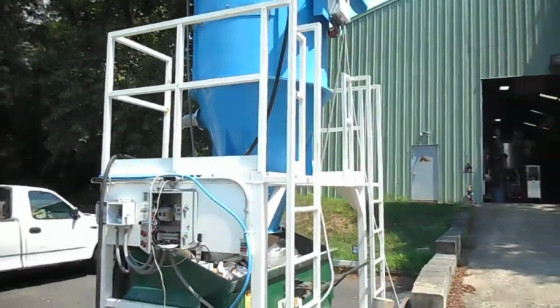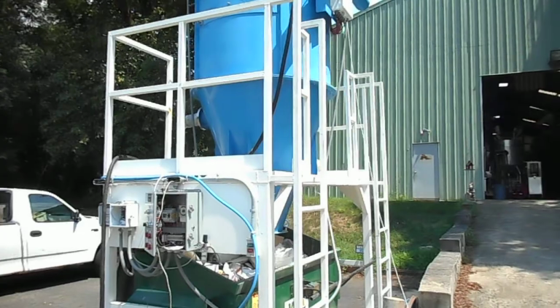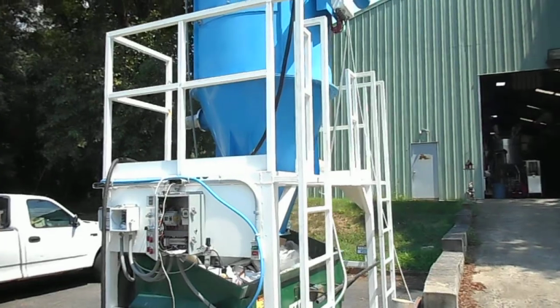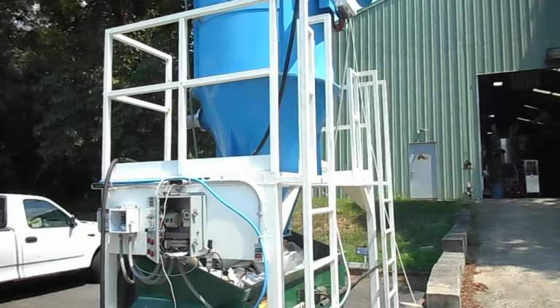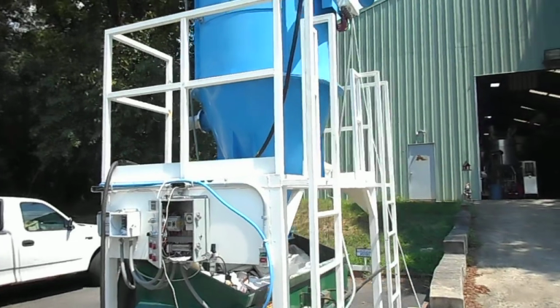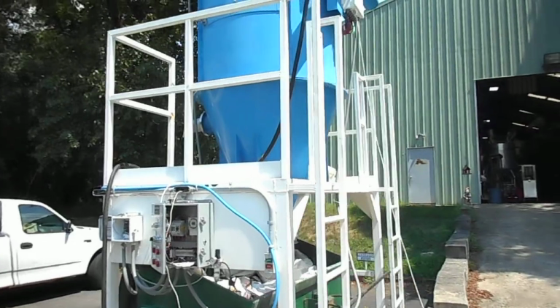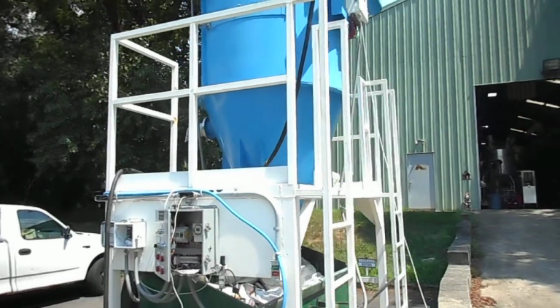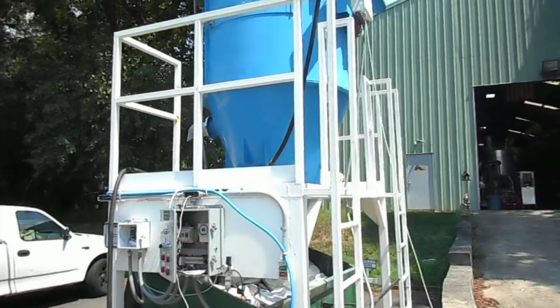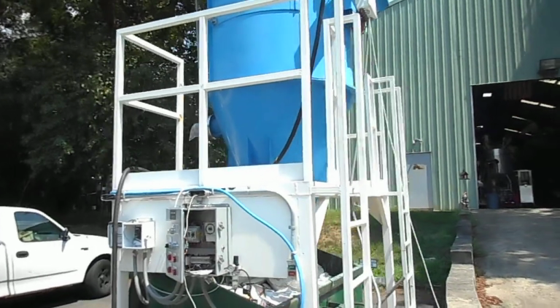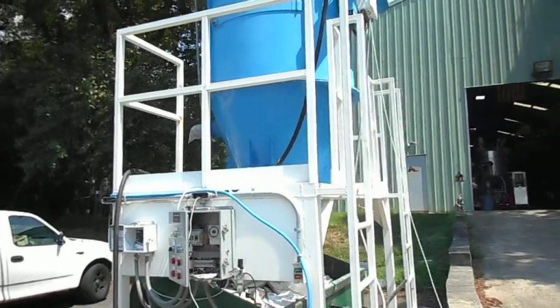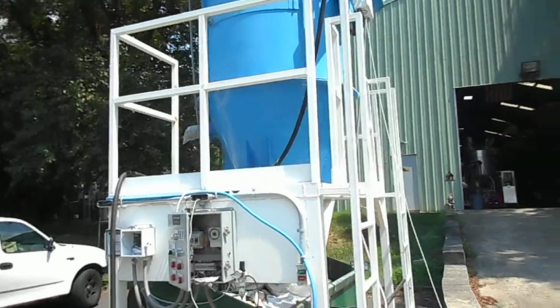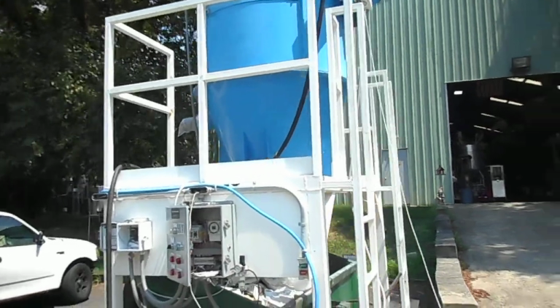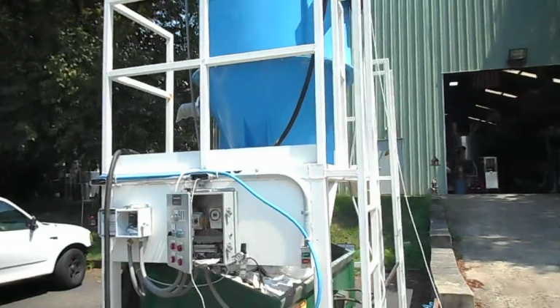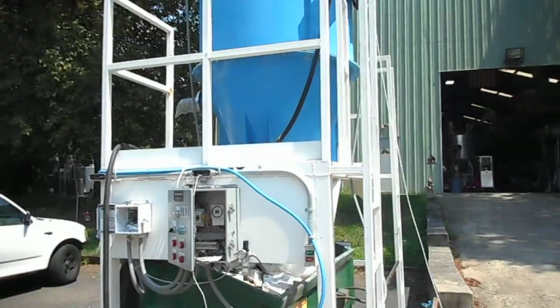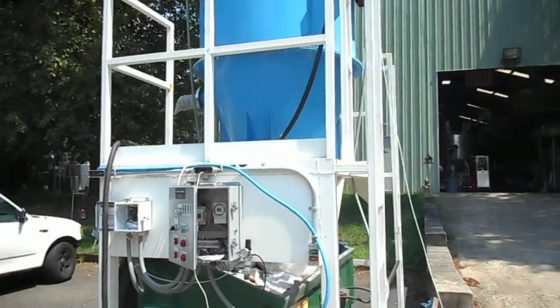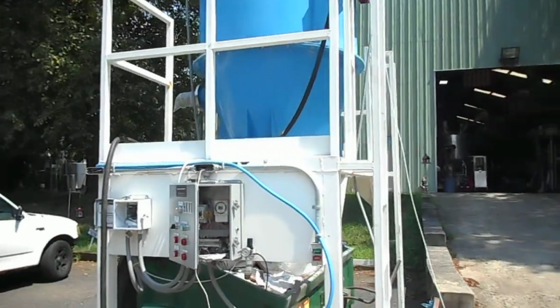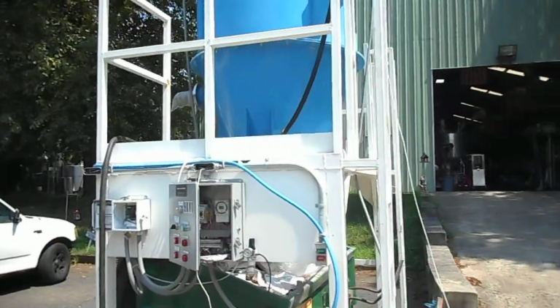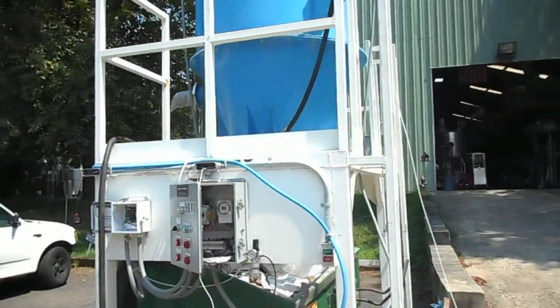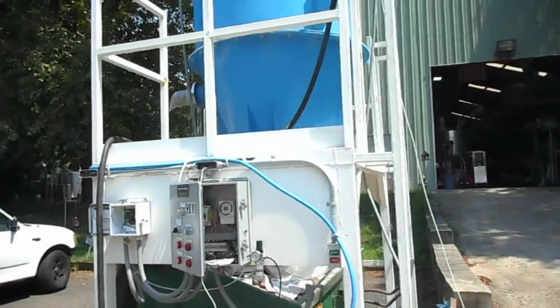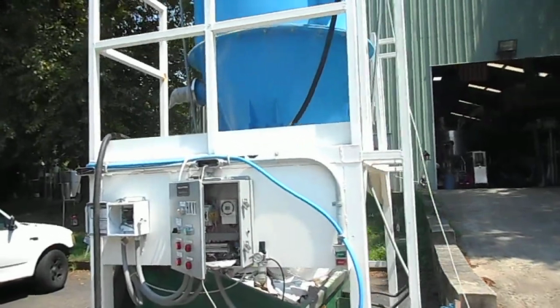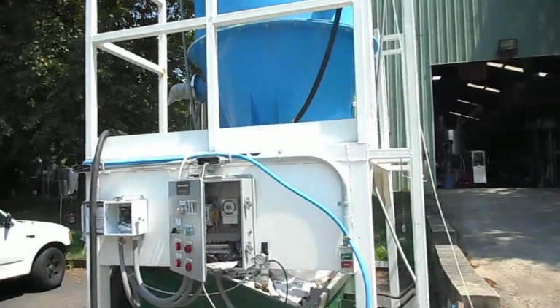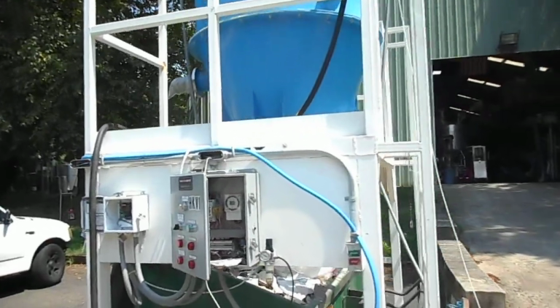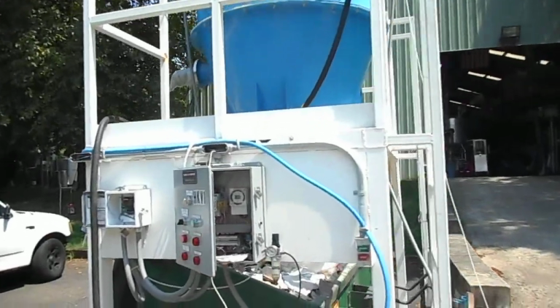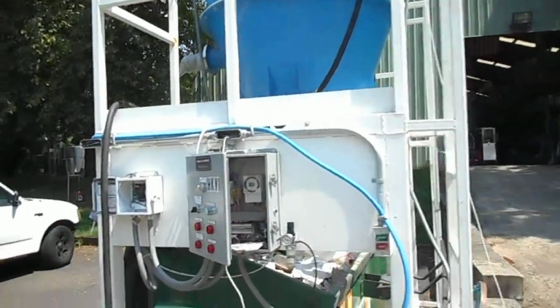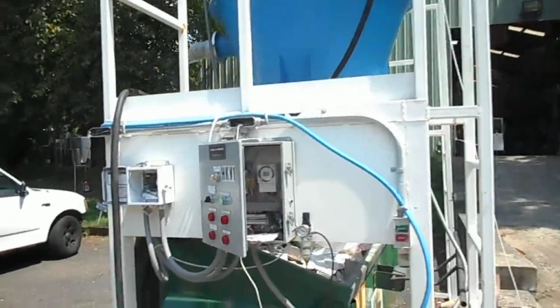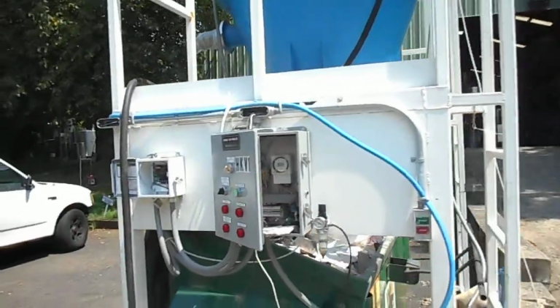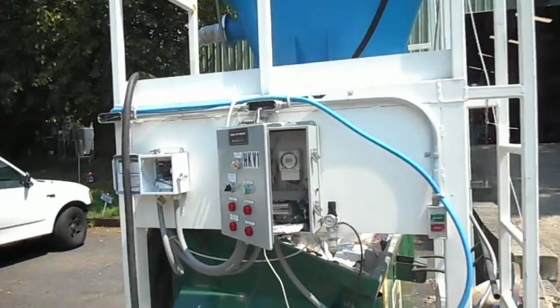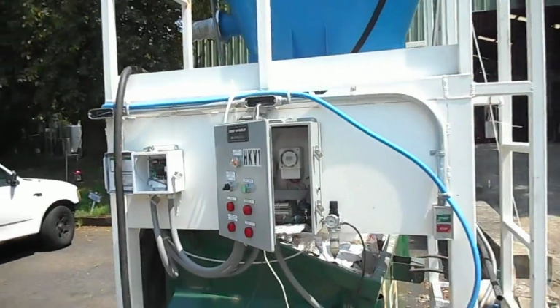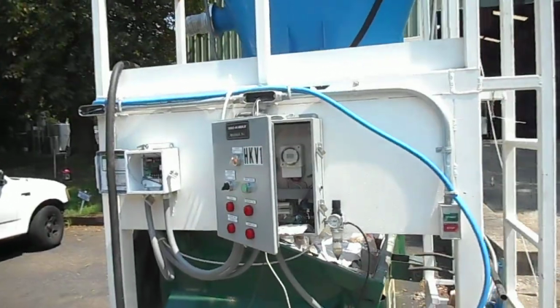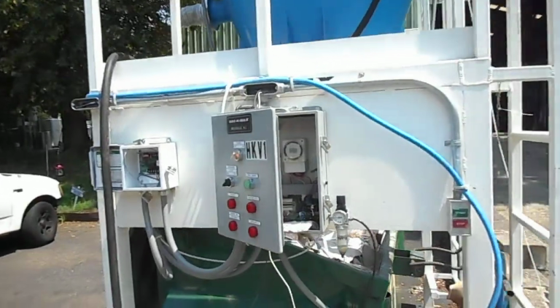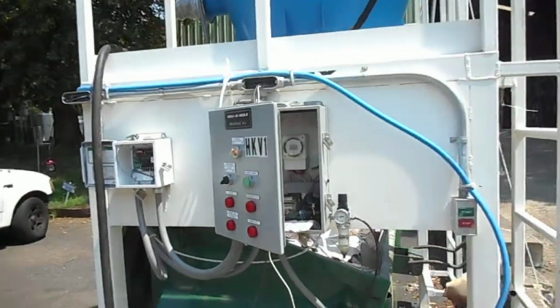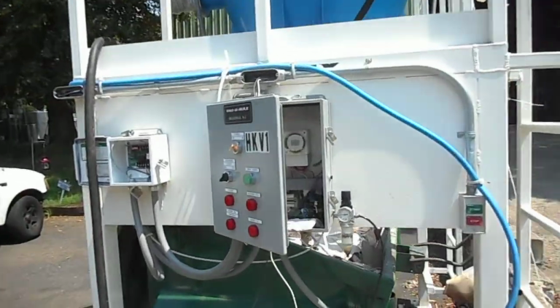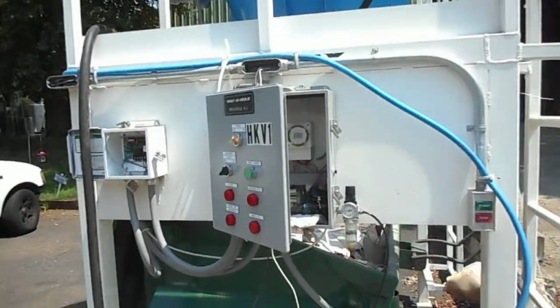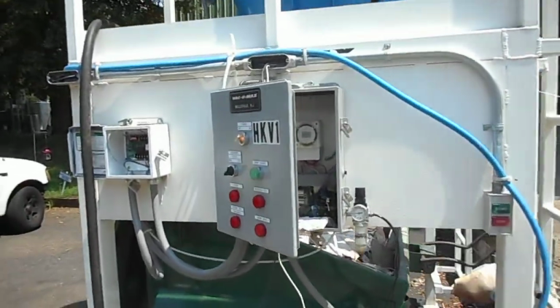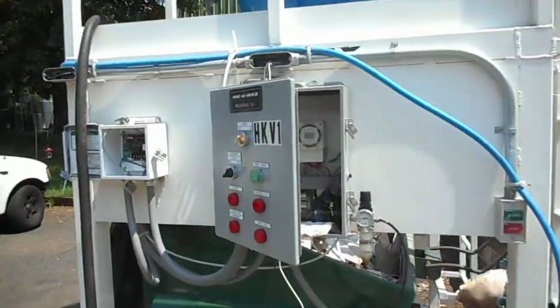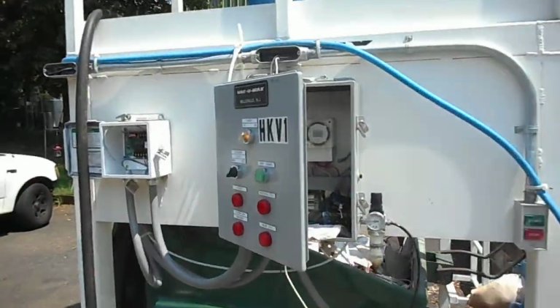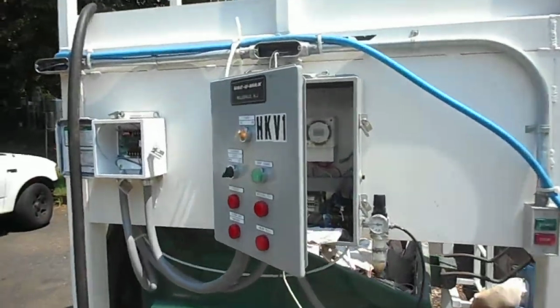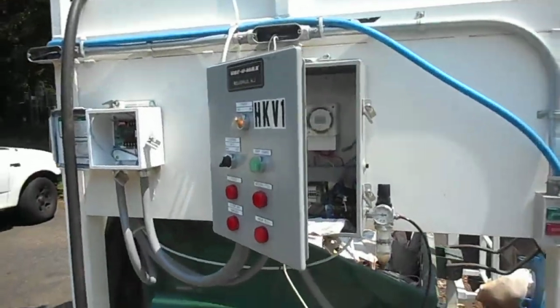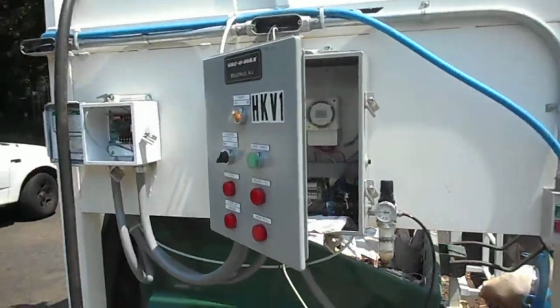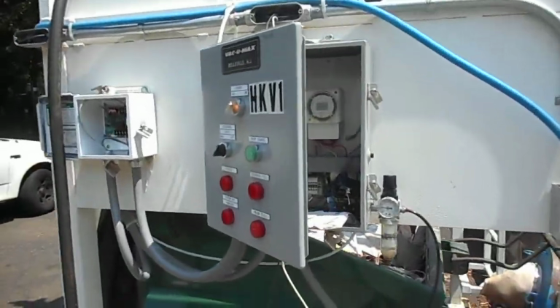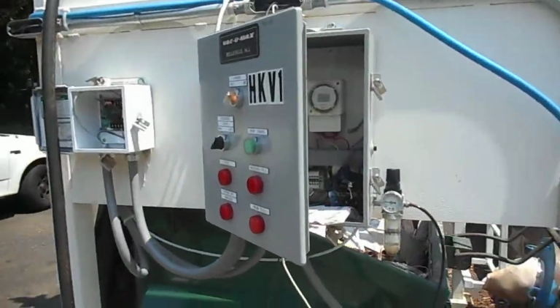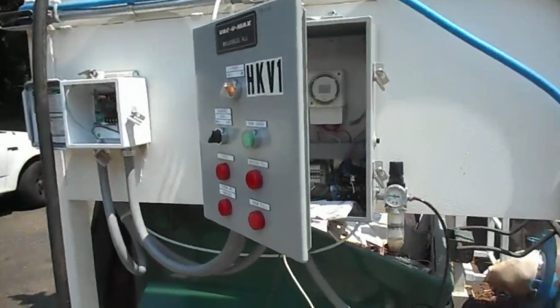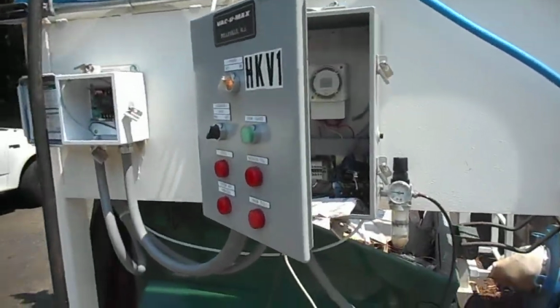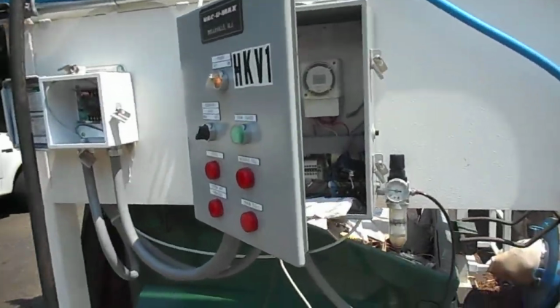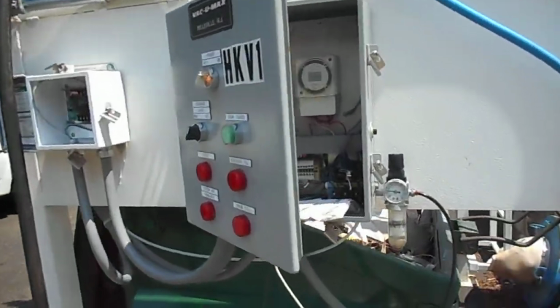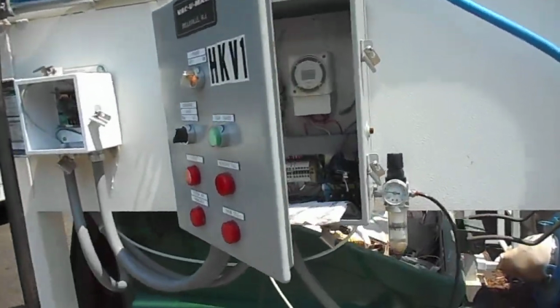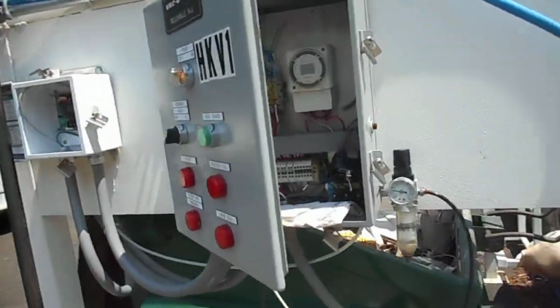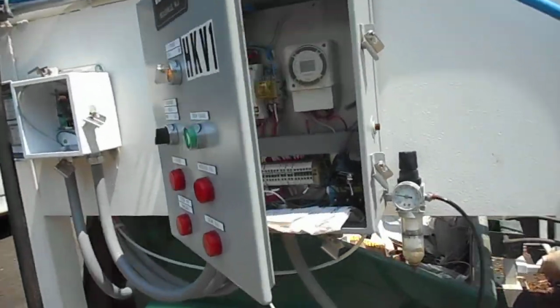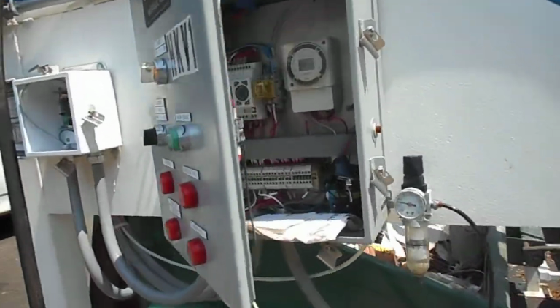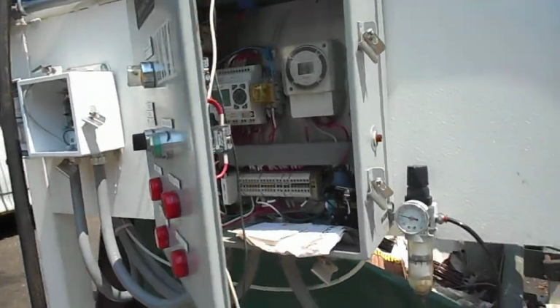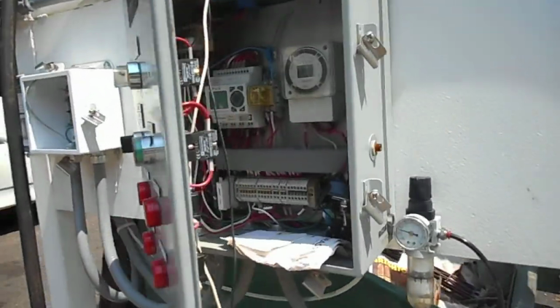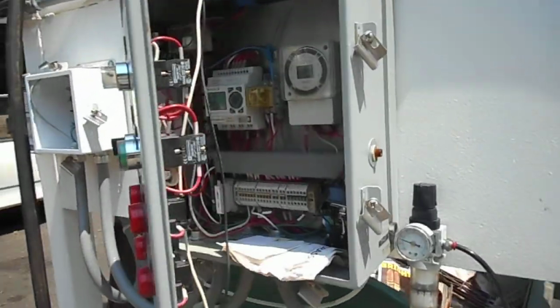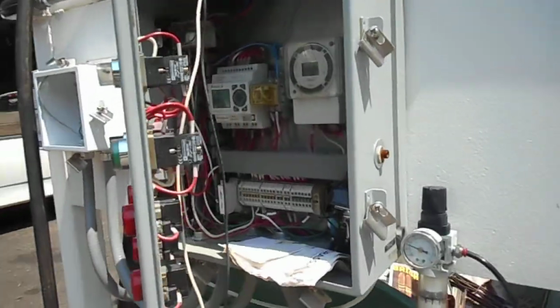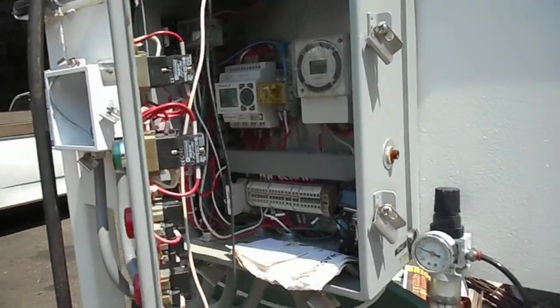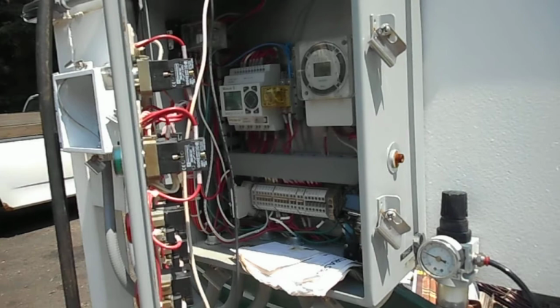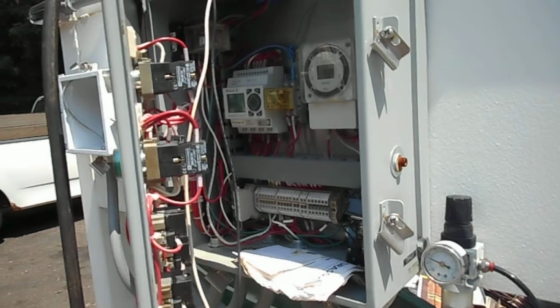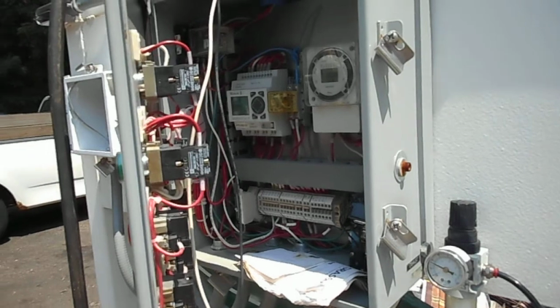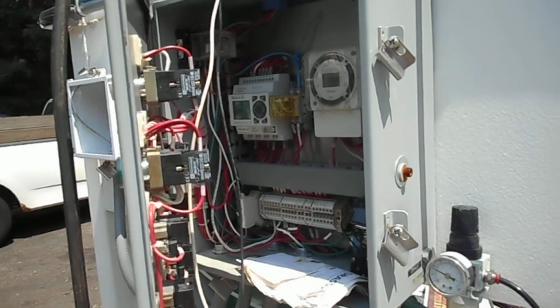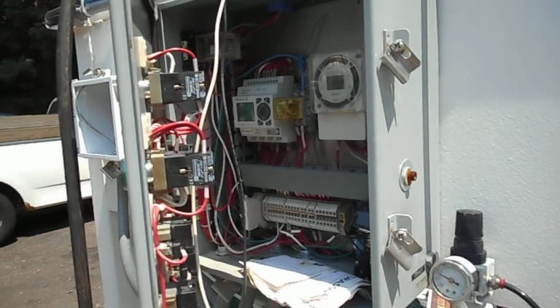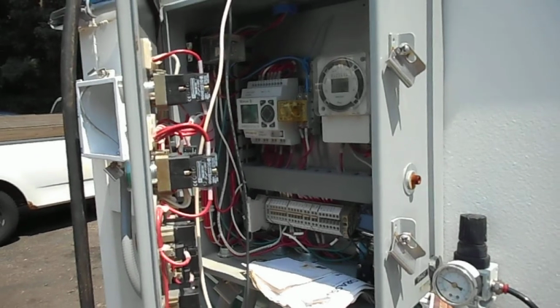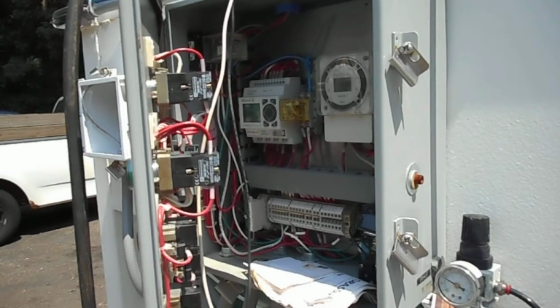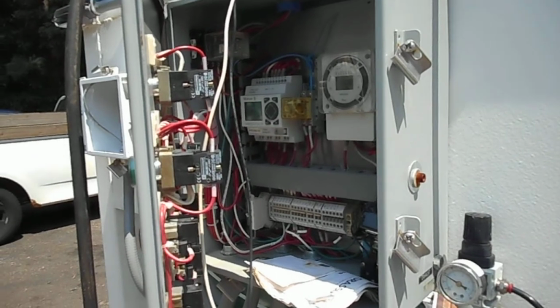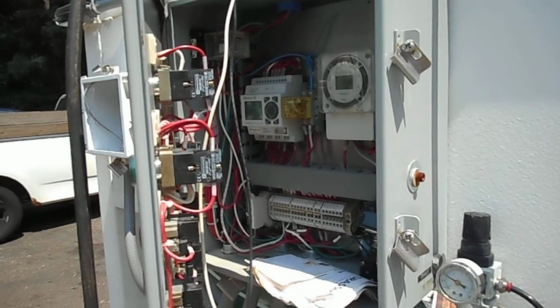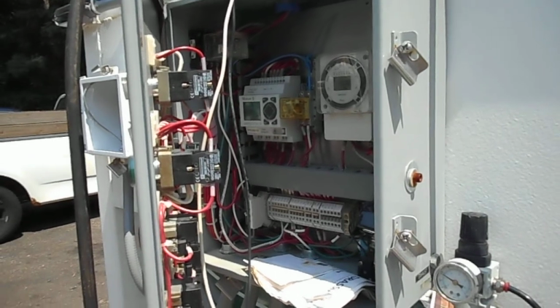It's actually operating on 110 volts. It's the original control panel — if you look inside there.